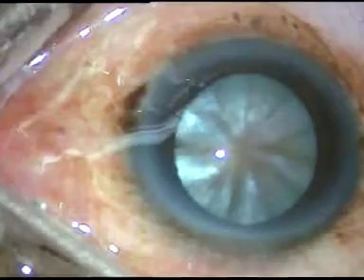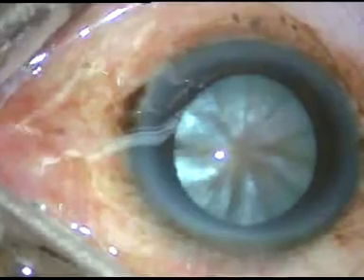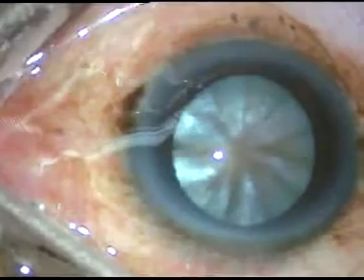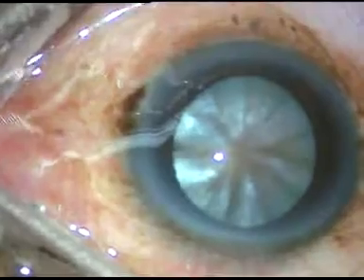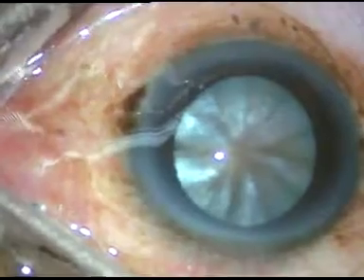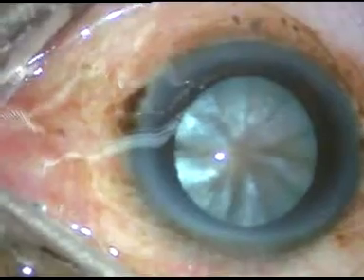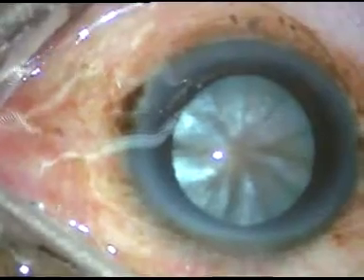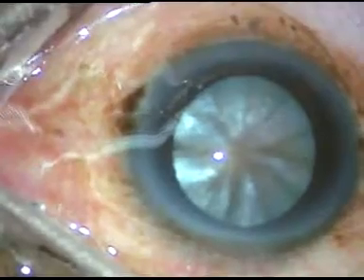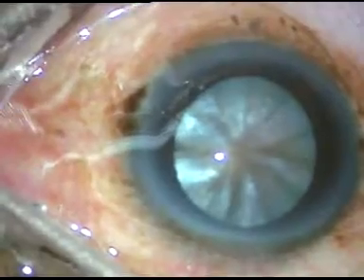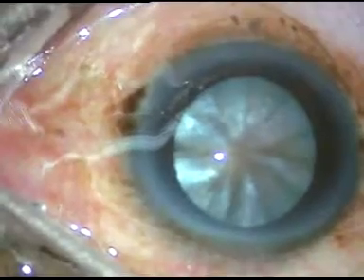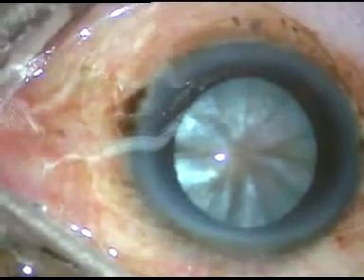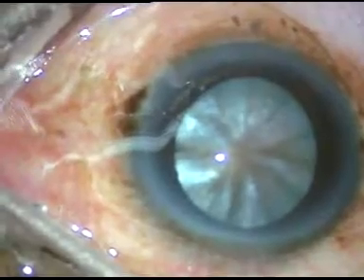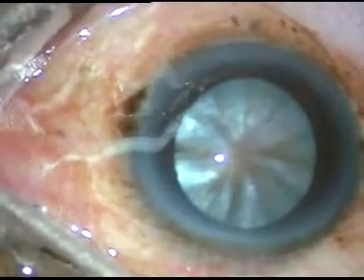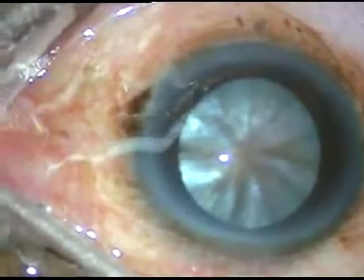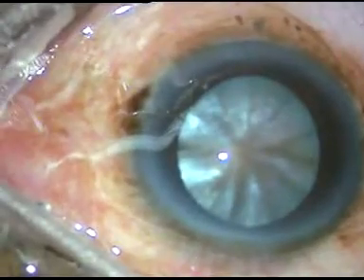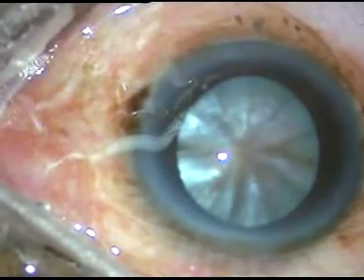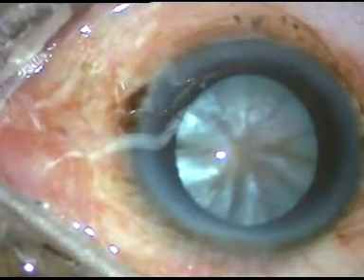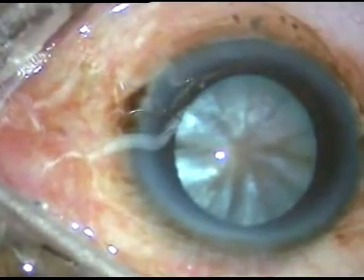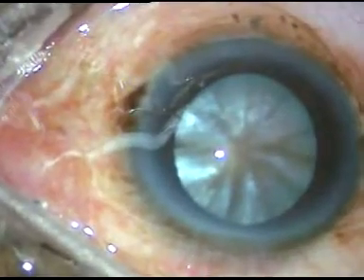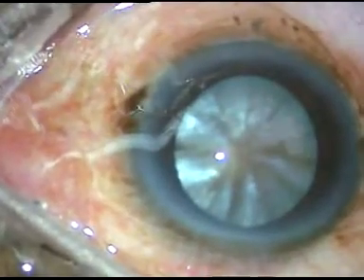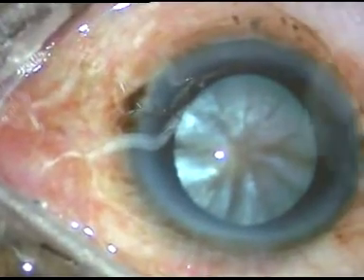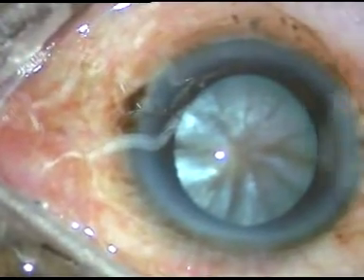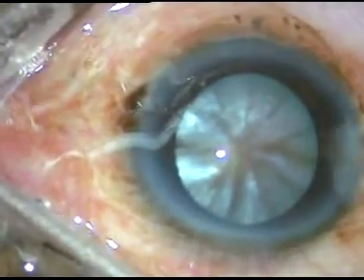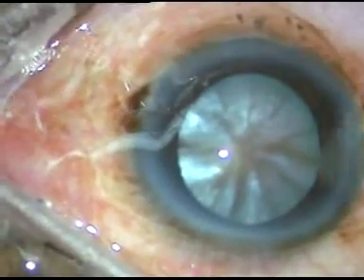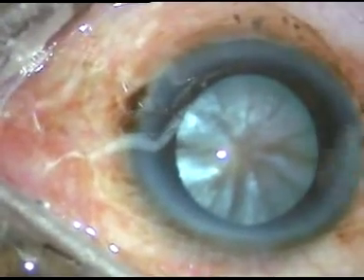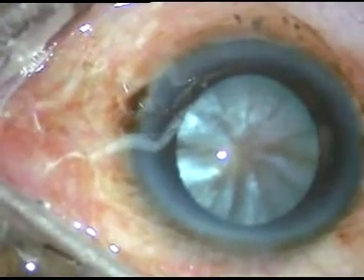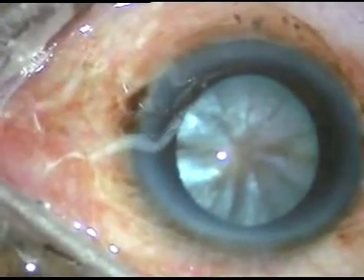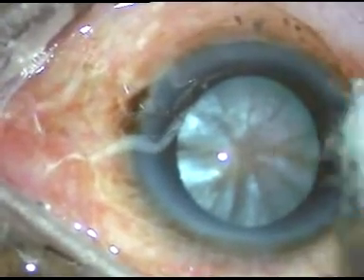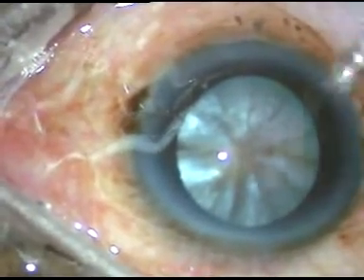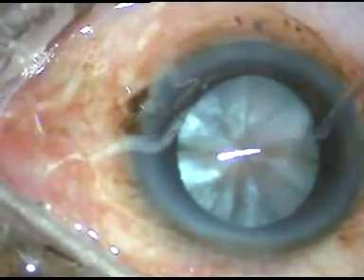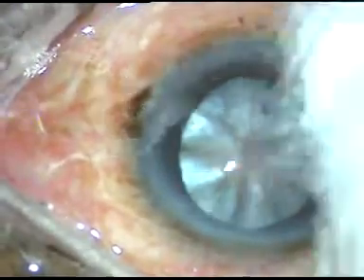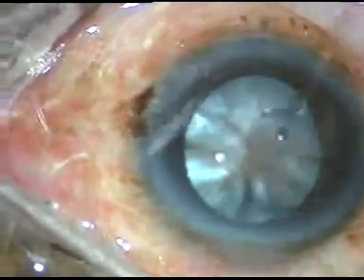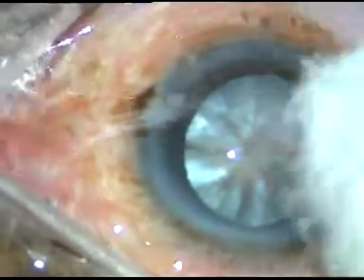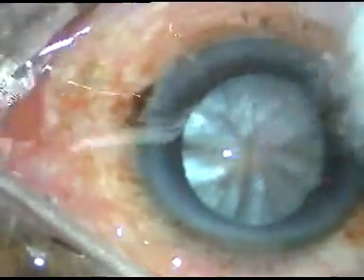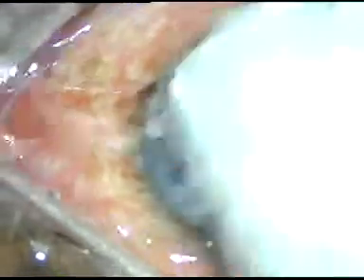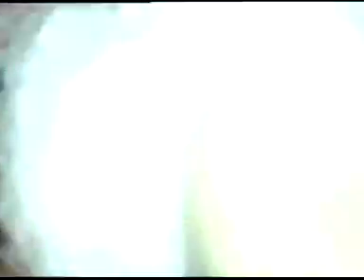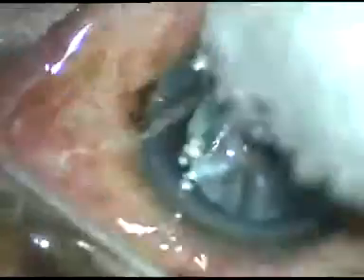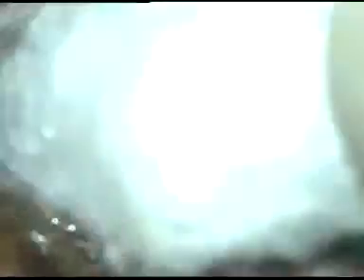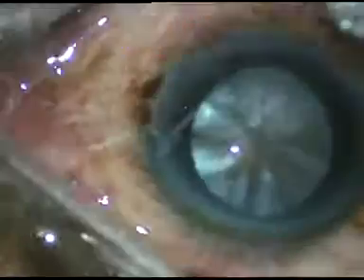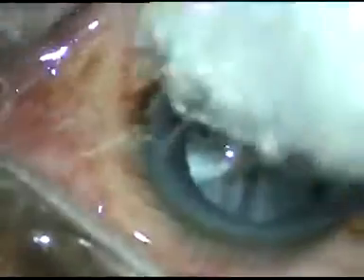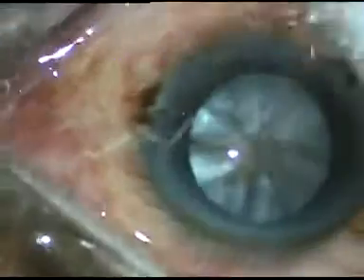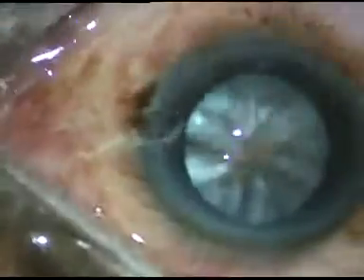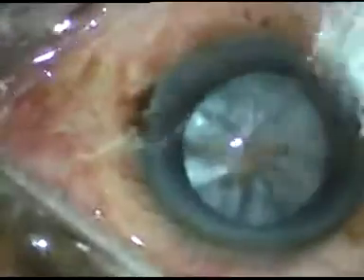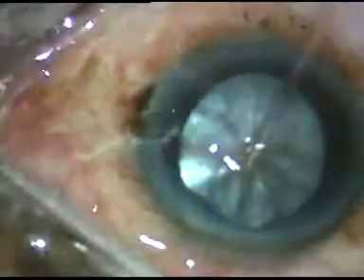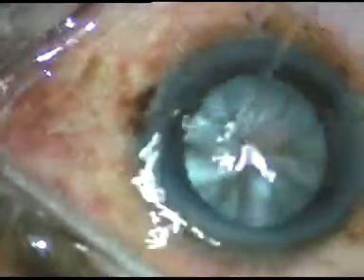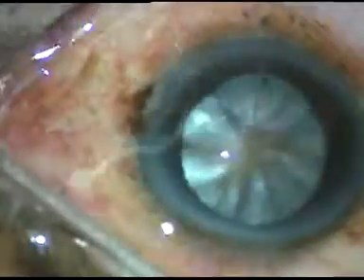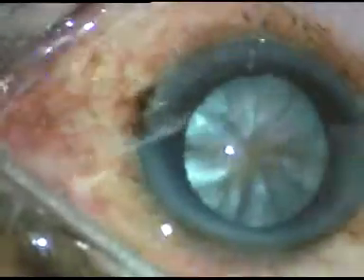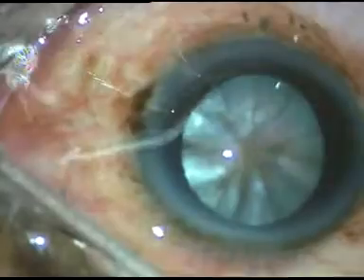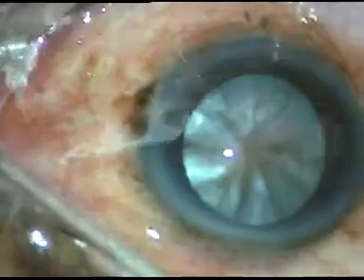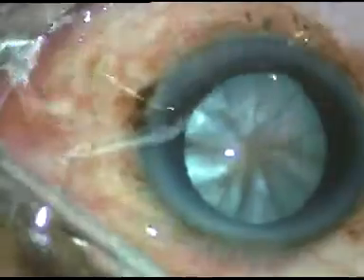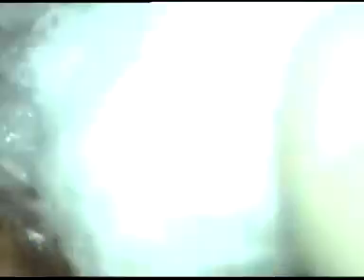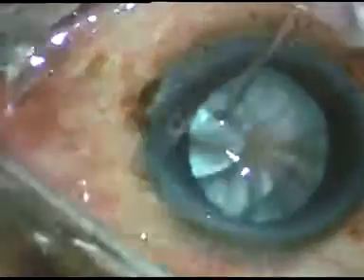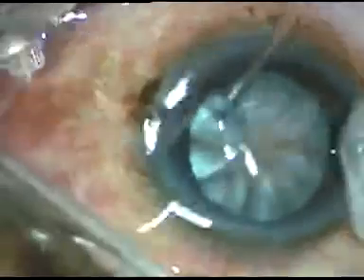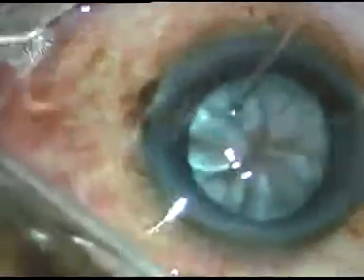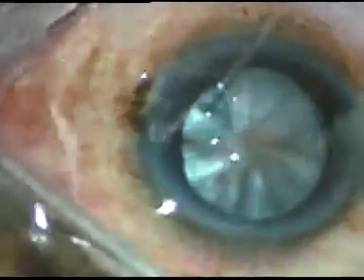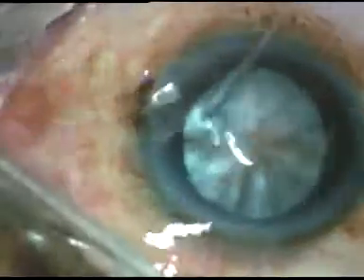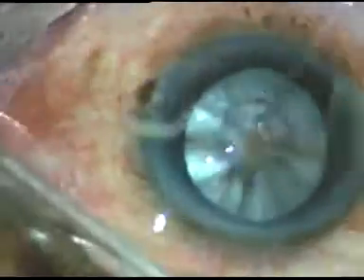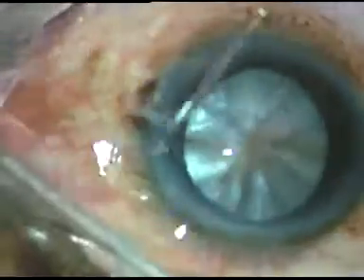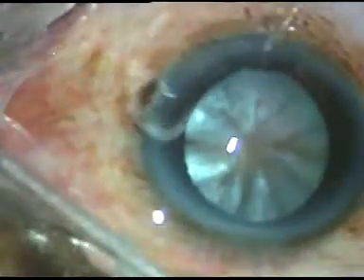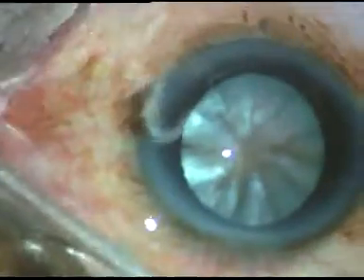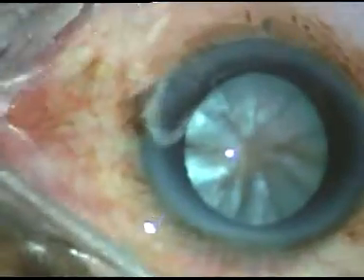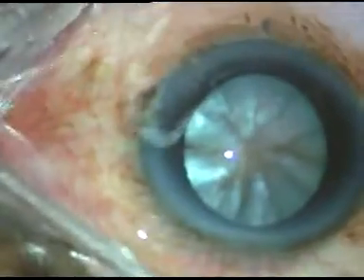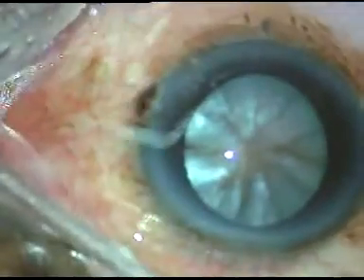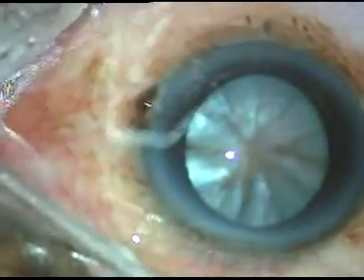Dear colleagues, this is a hard intubescent cataract. We can see the radial water clefts in this case.